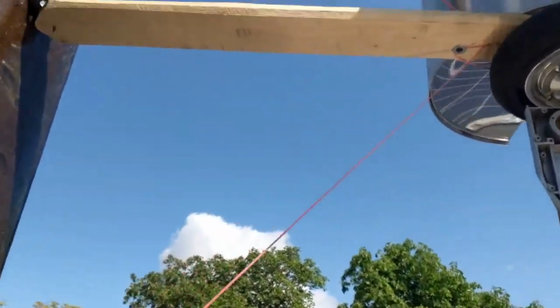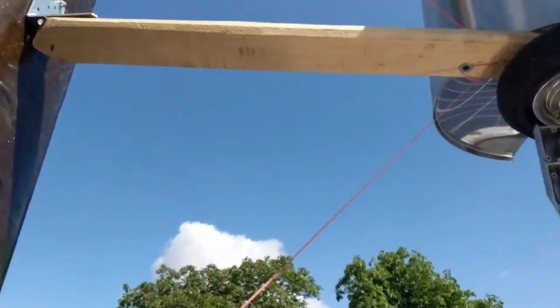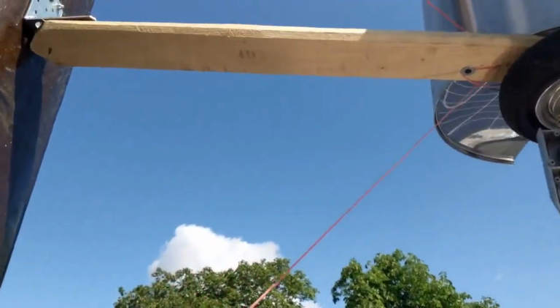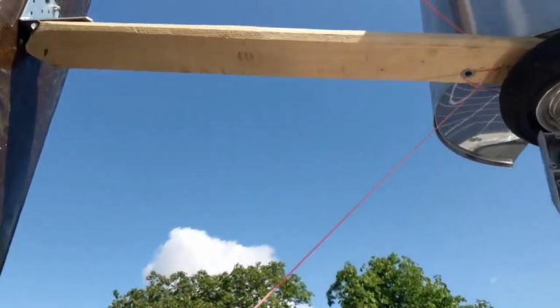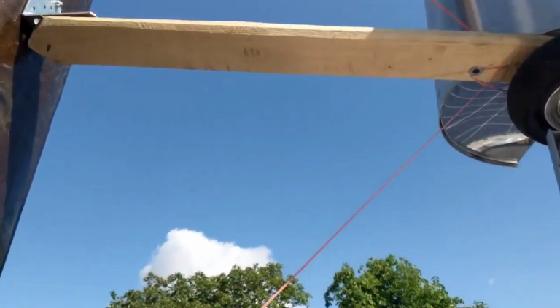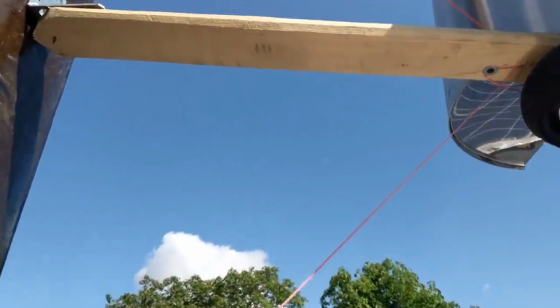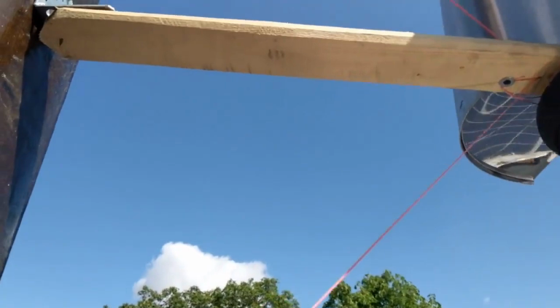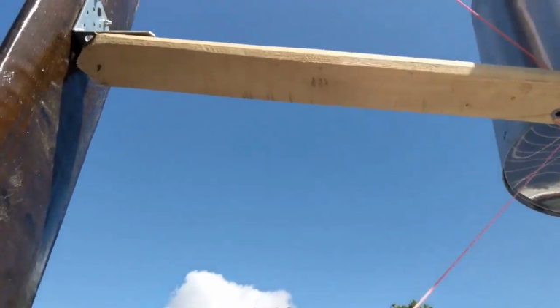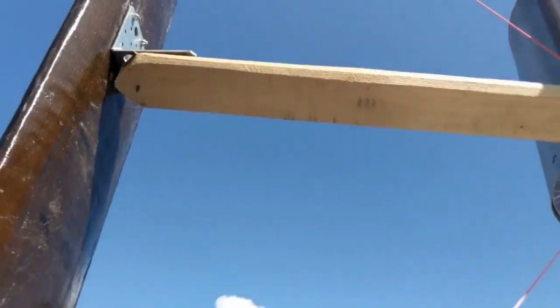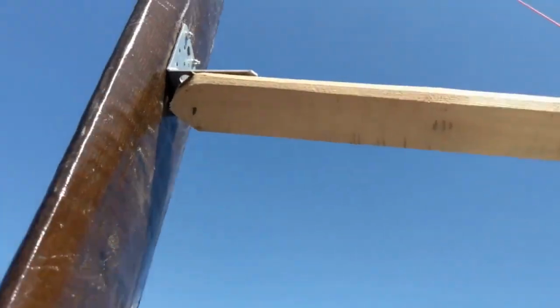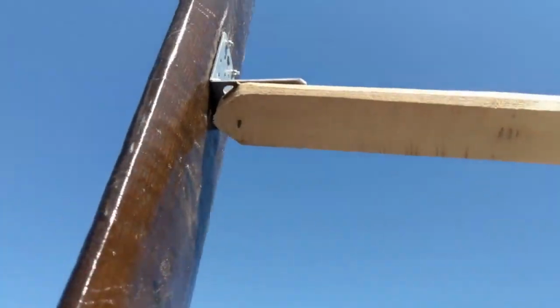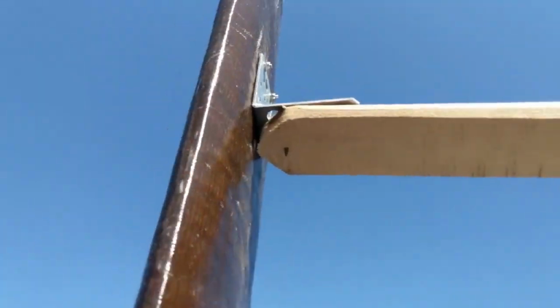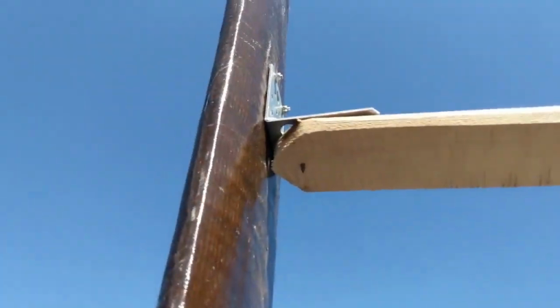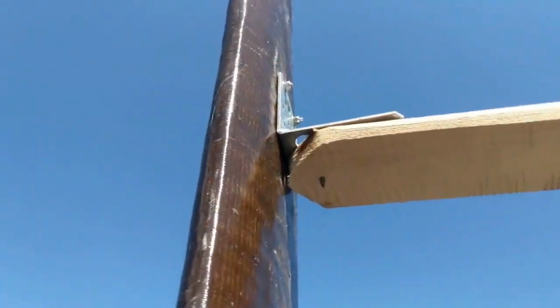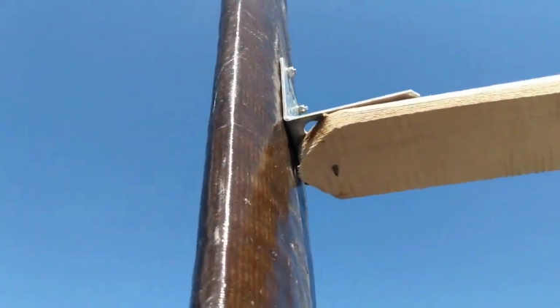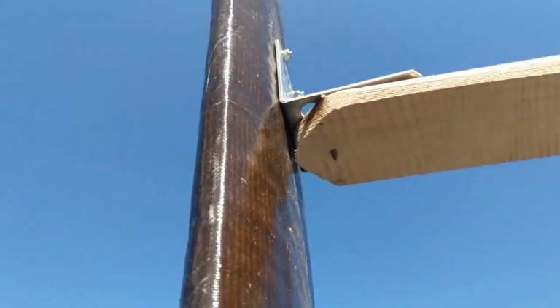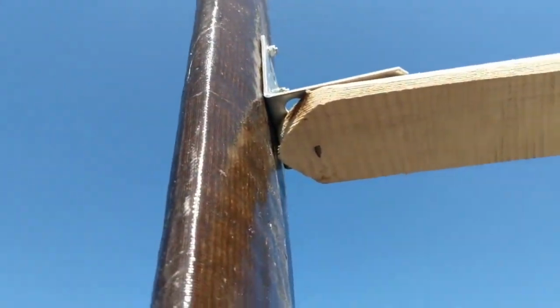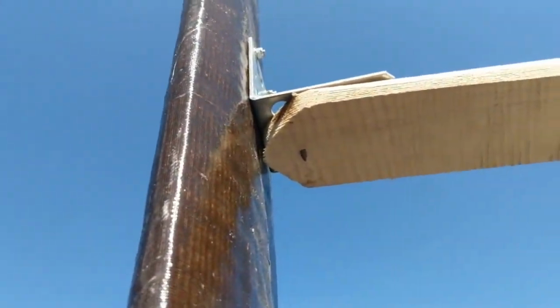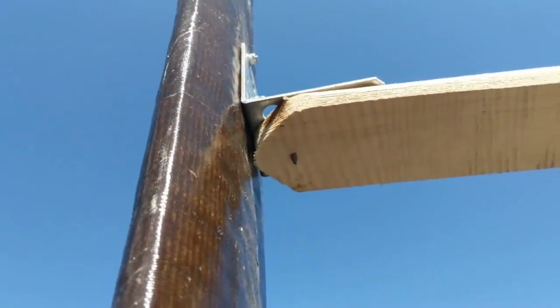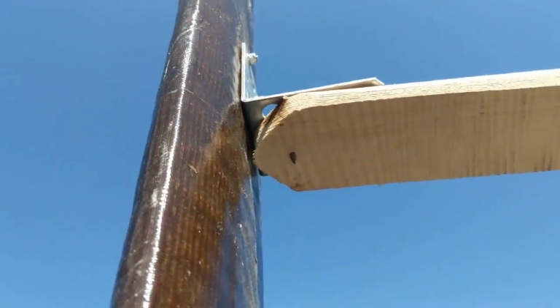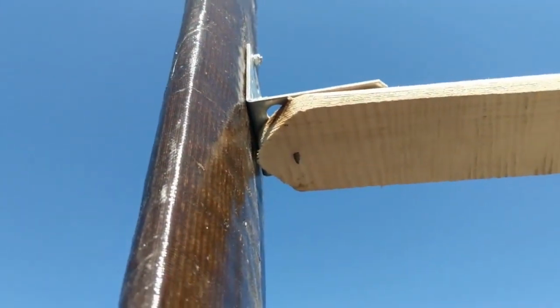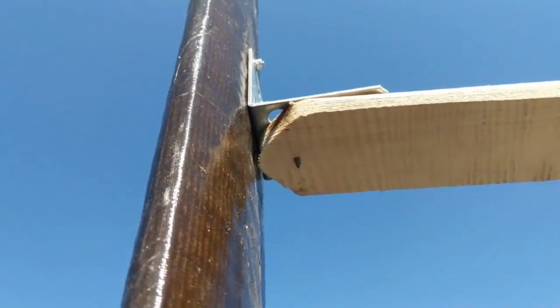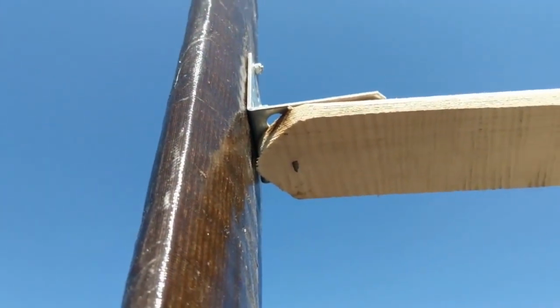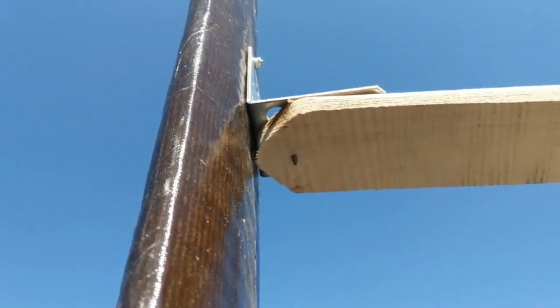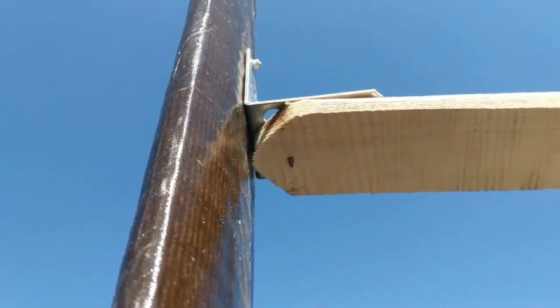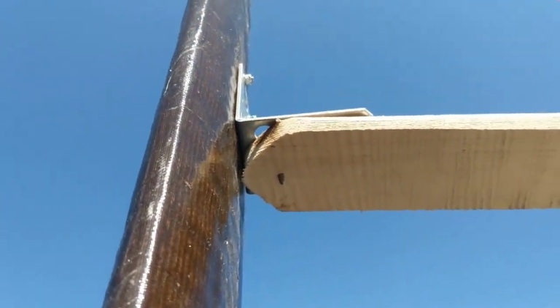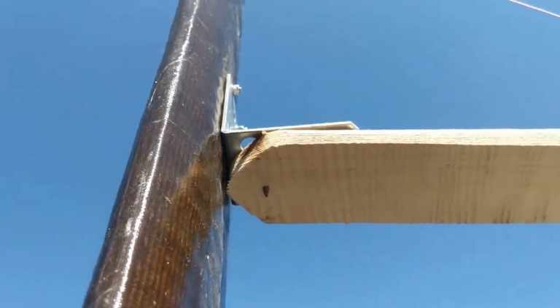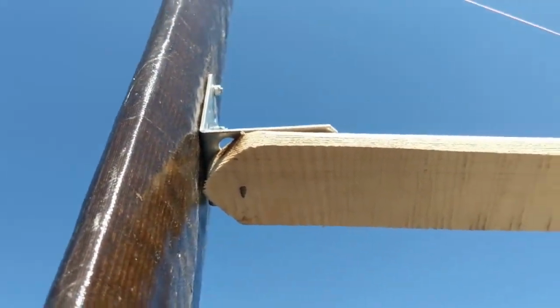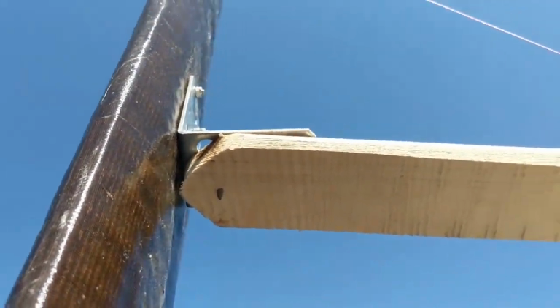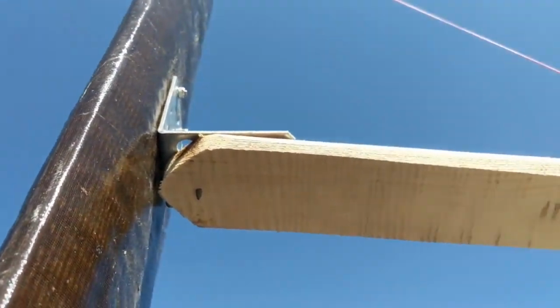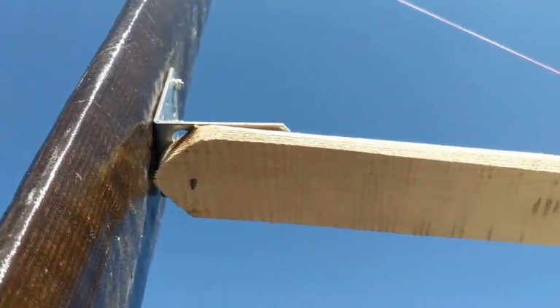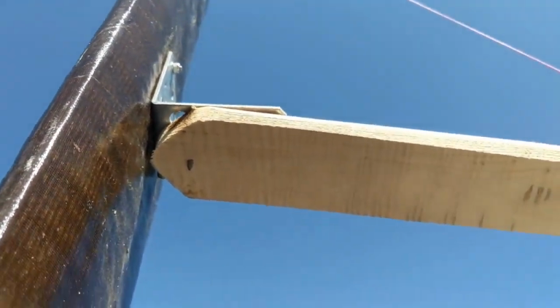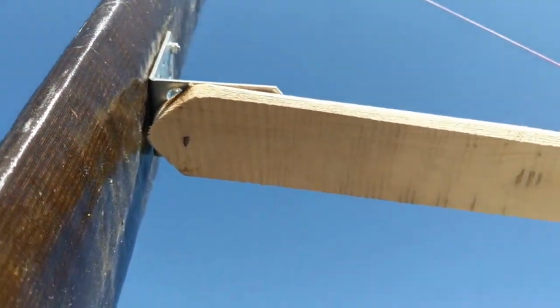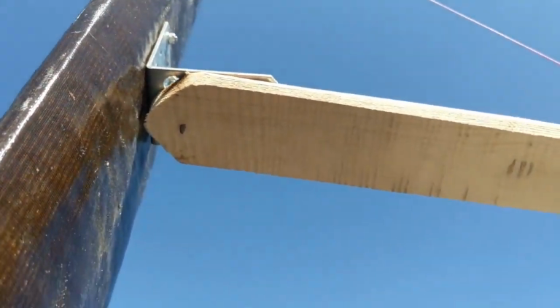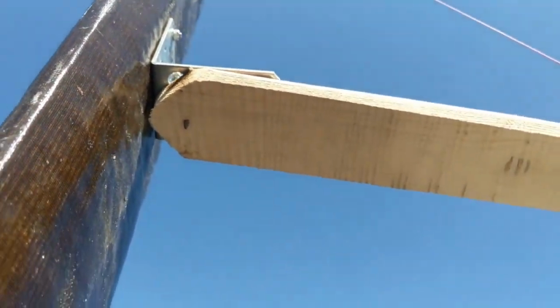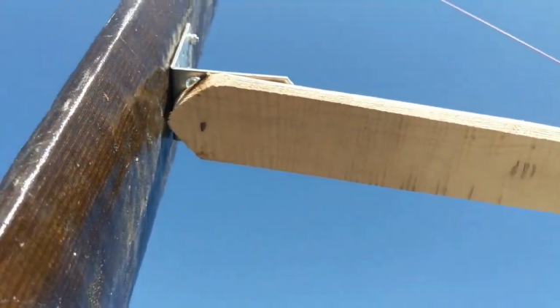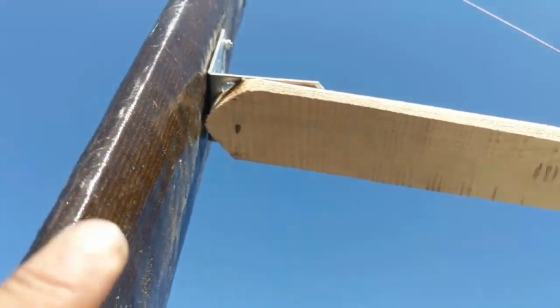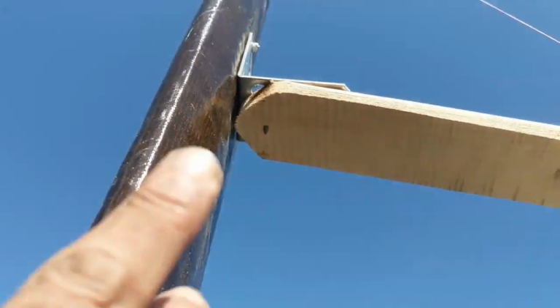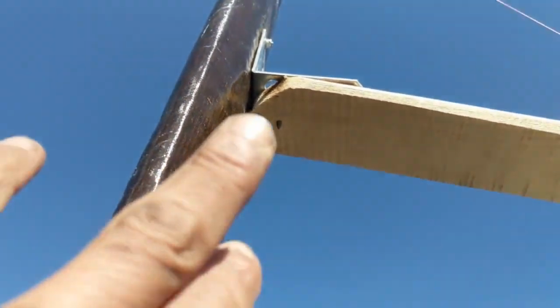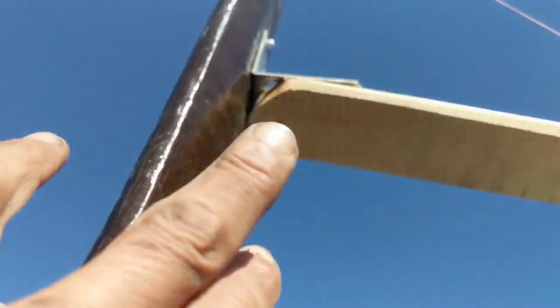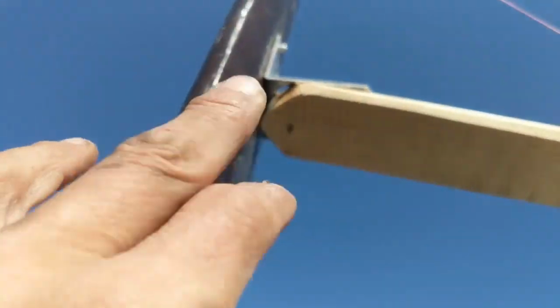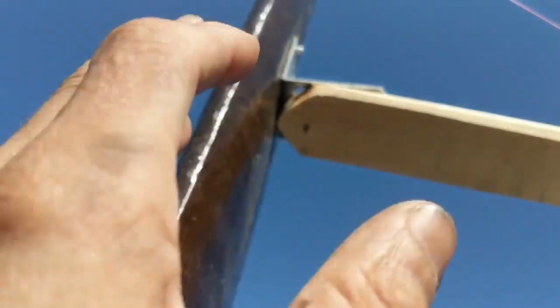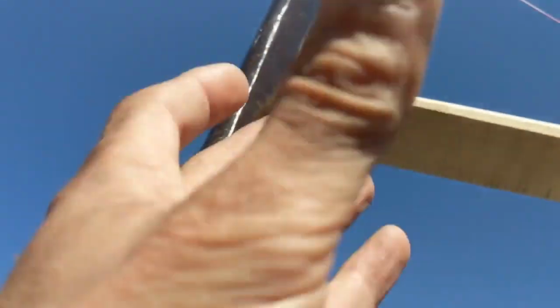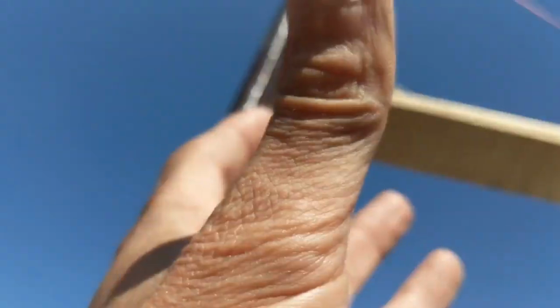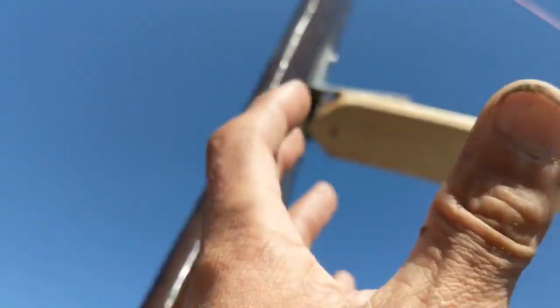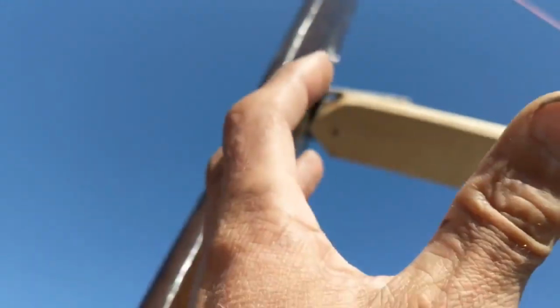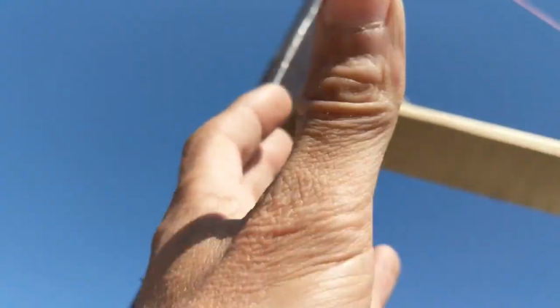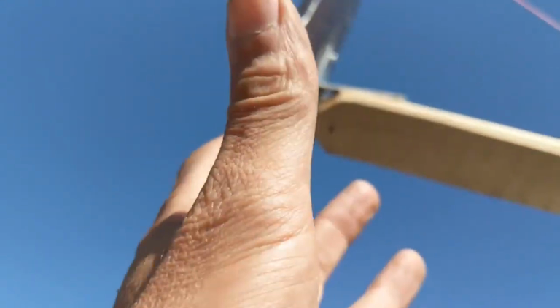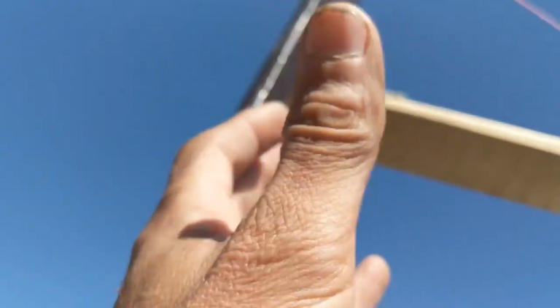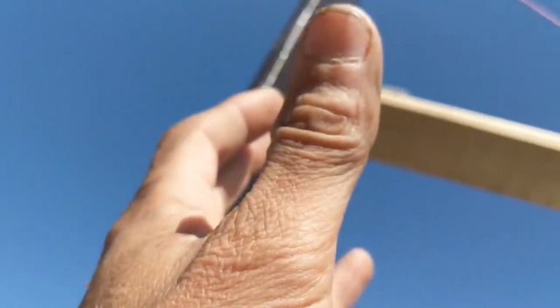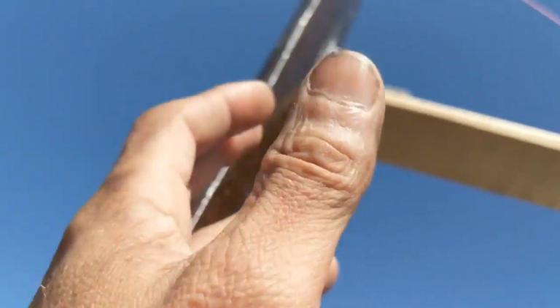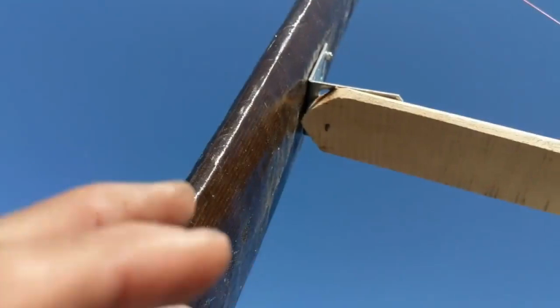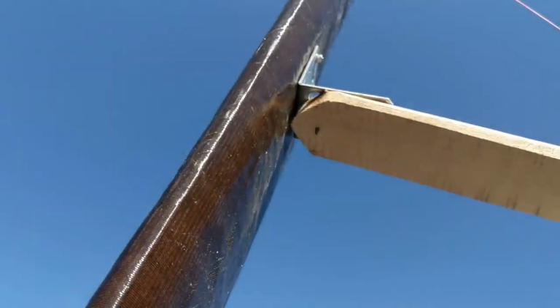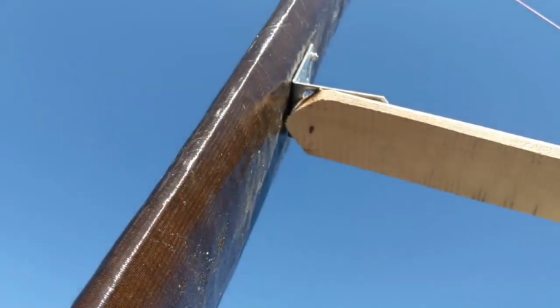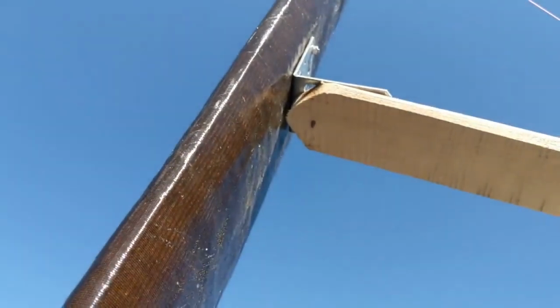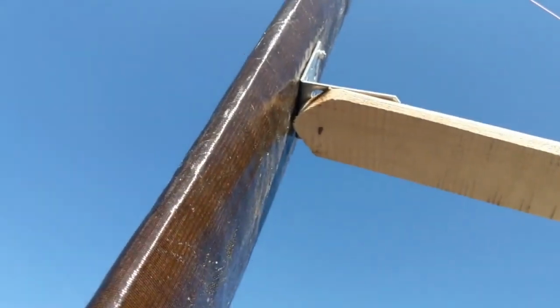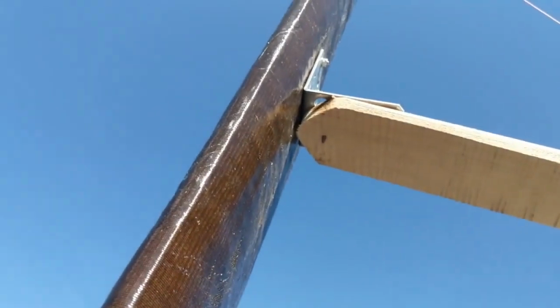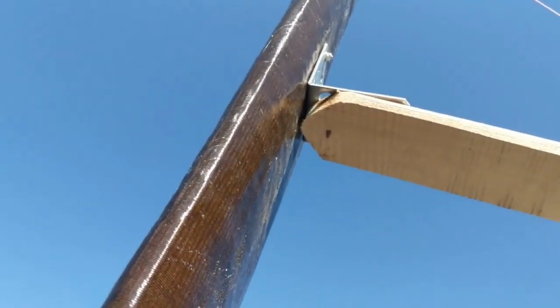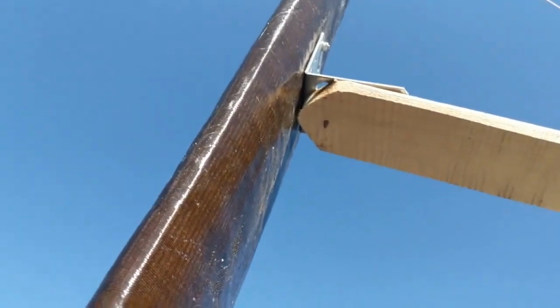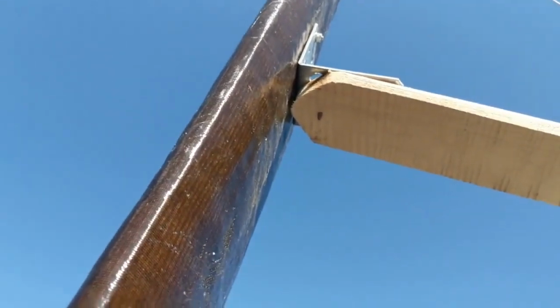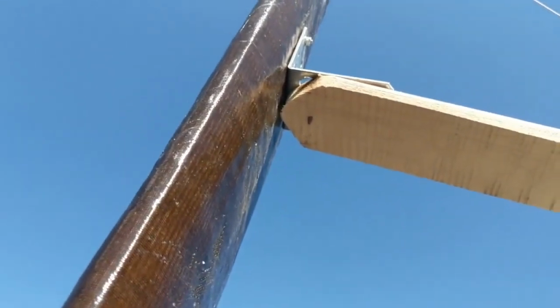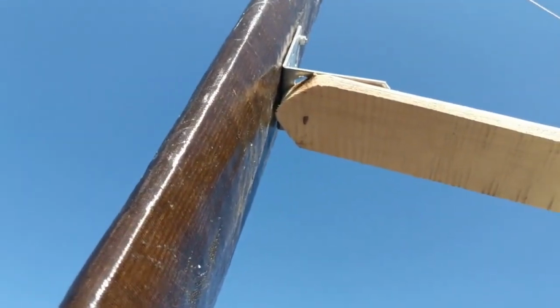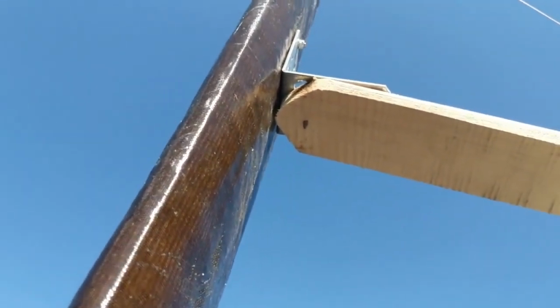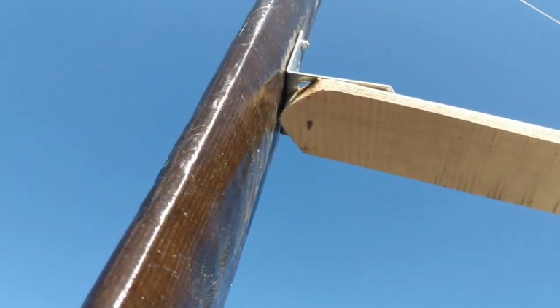Now it's still using 3.9 millimeter screws, so I can still twist it.